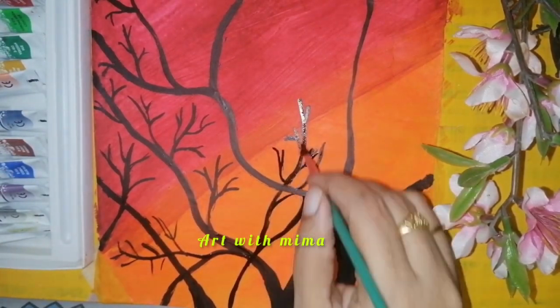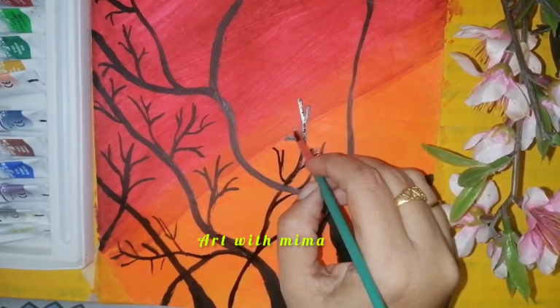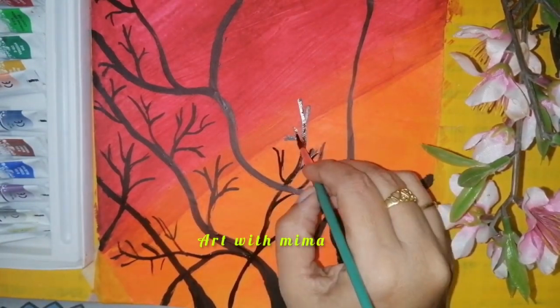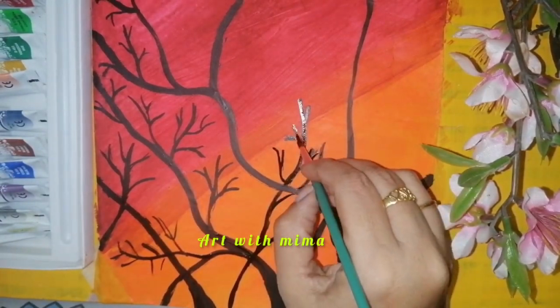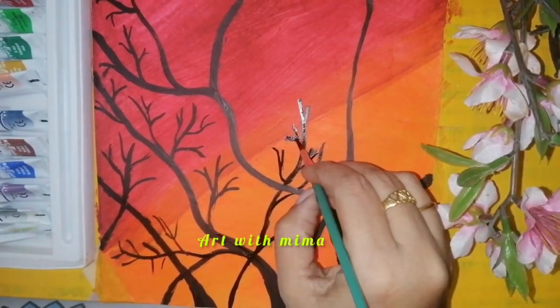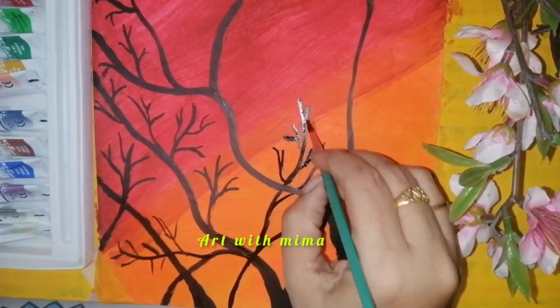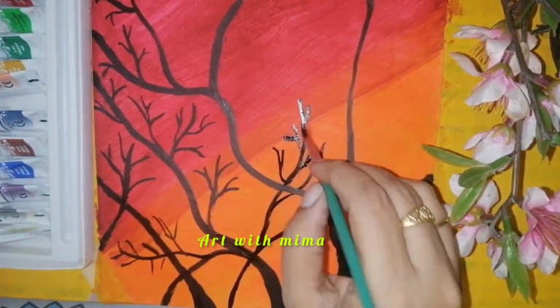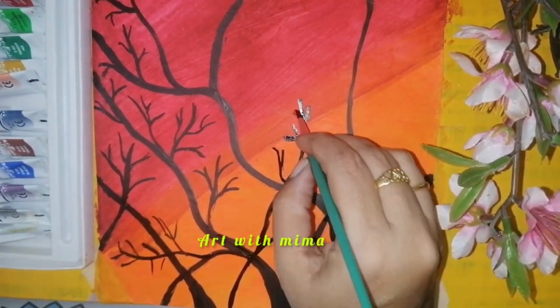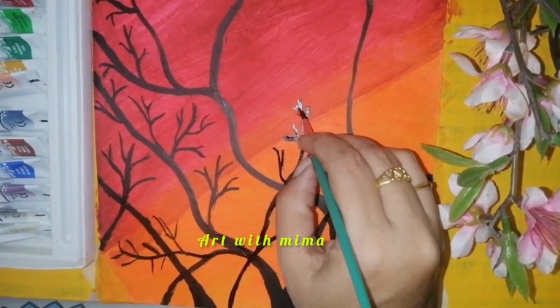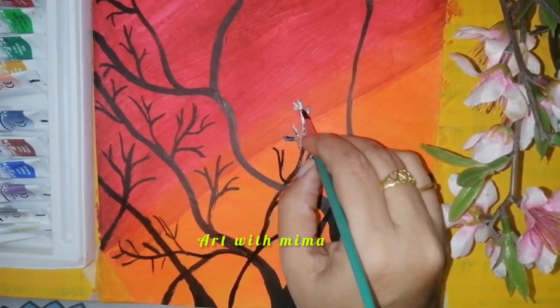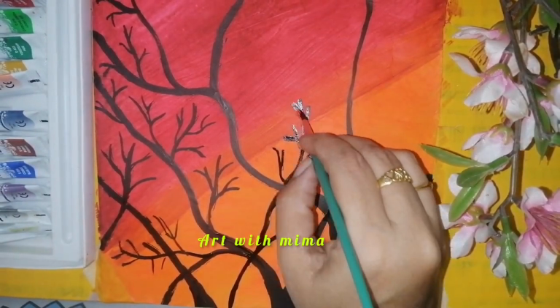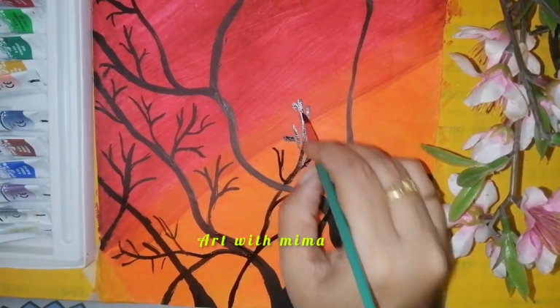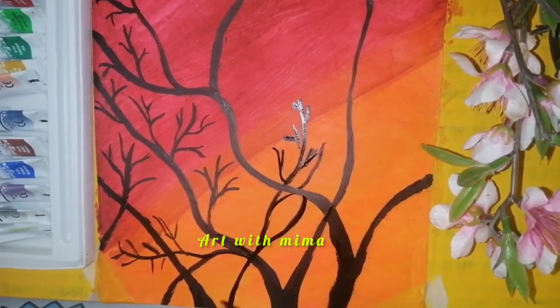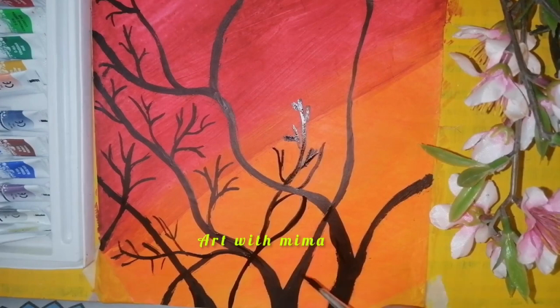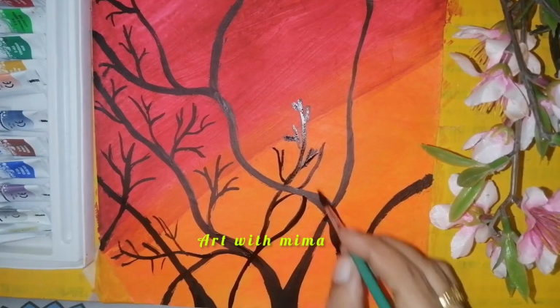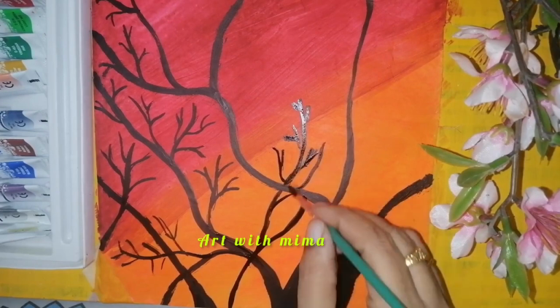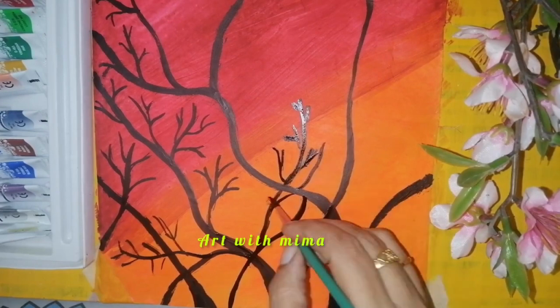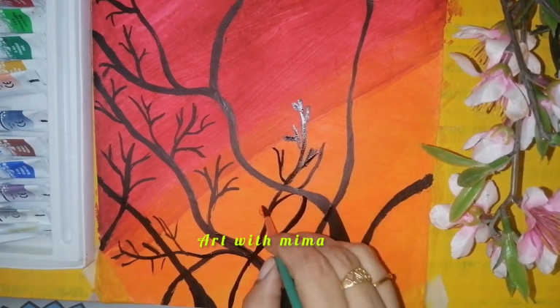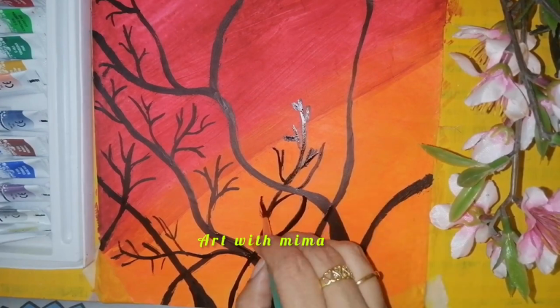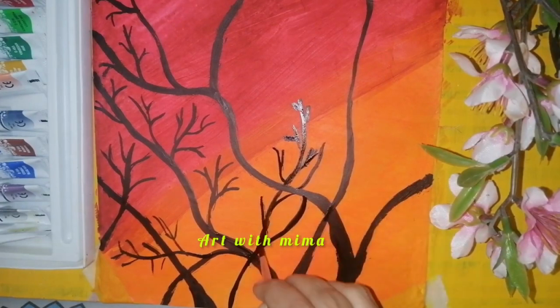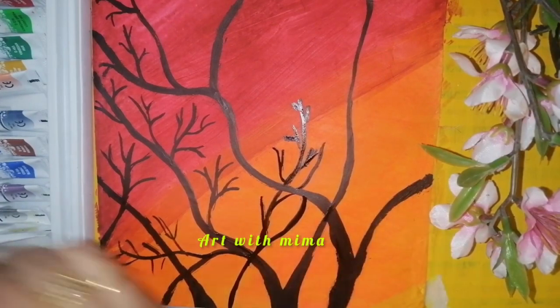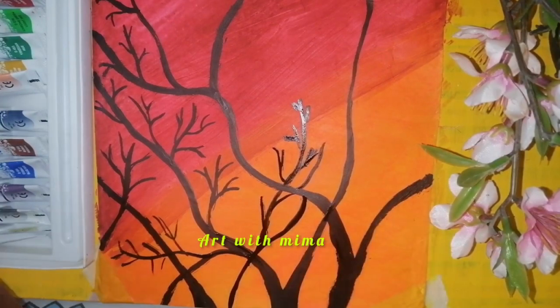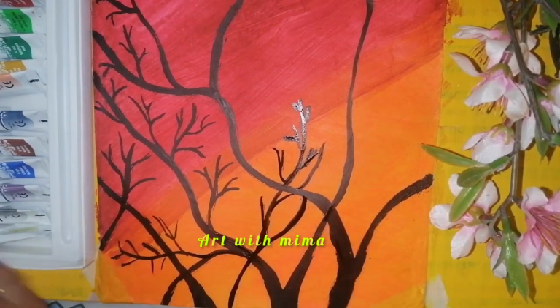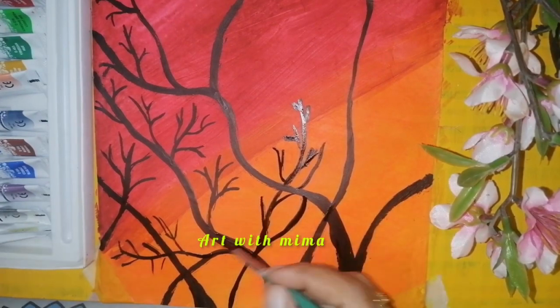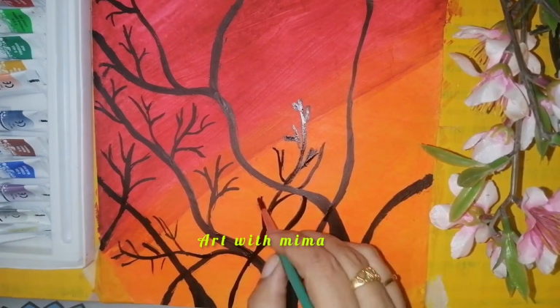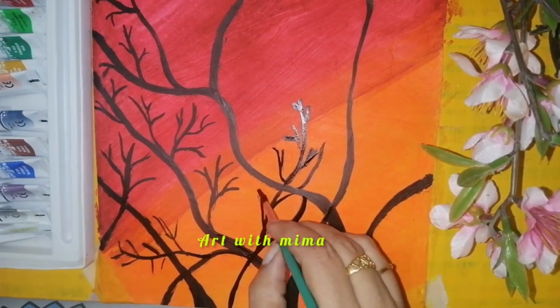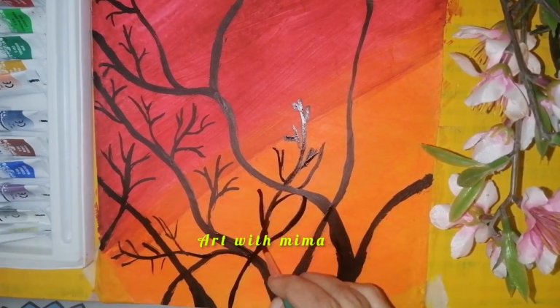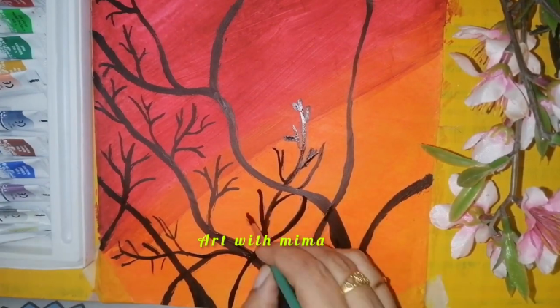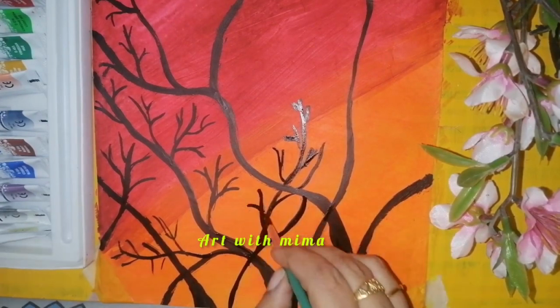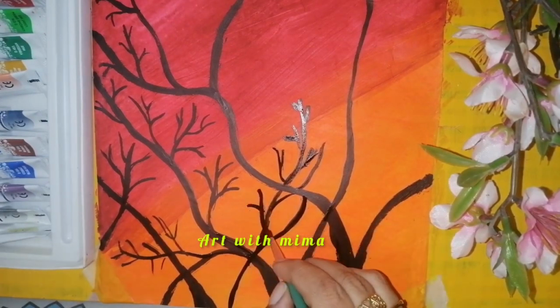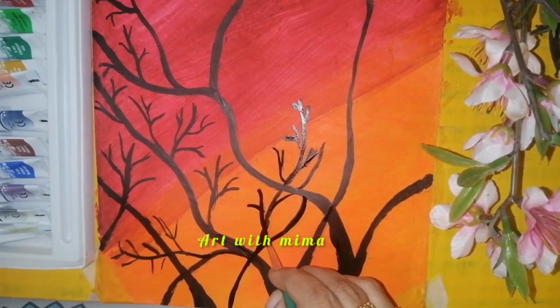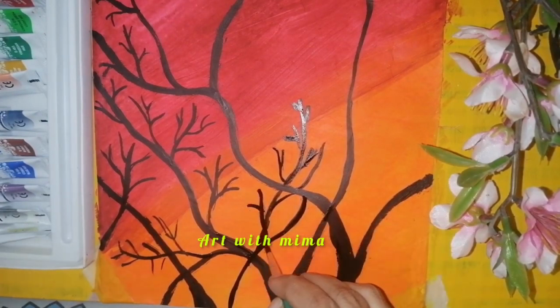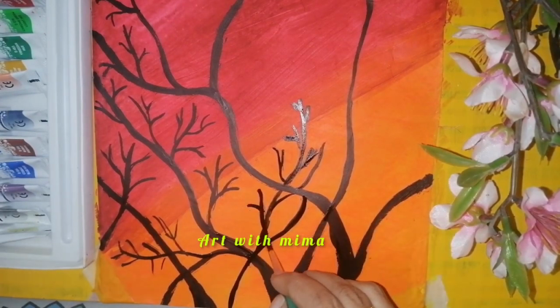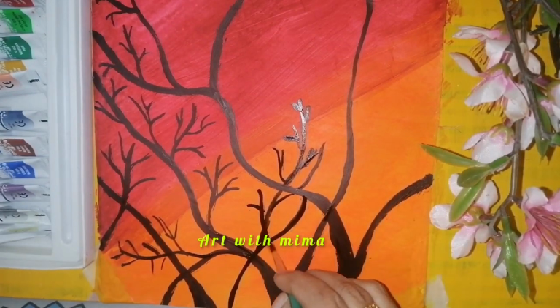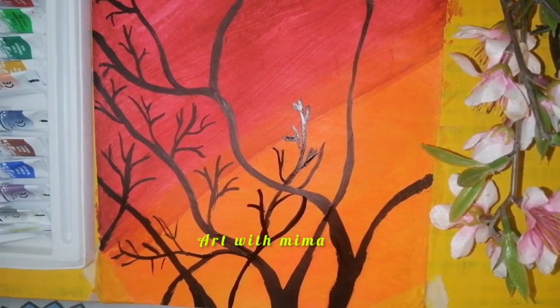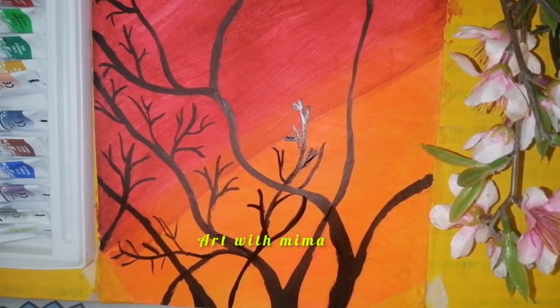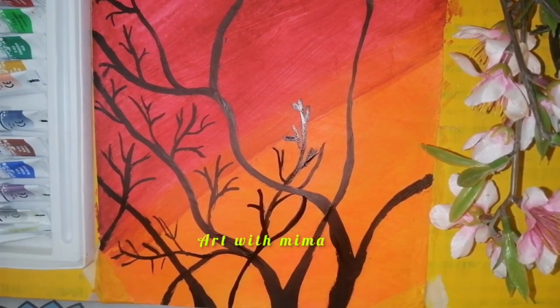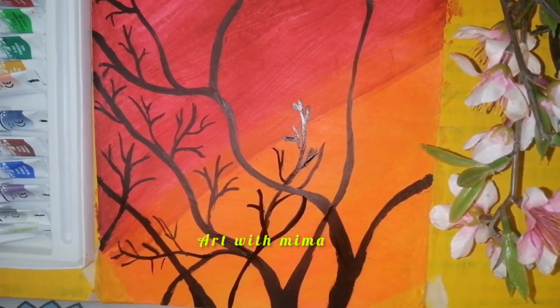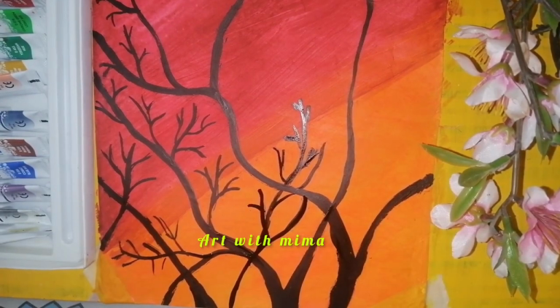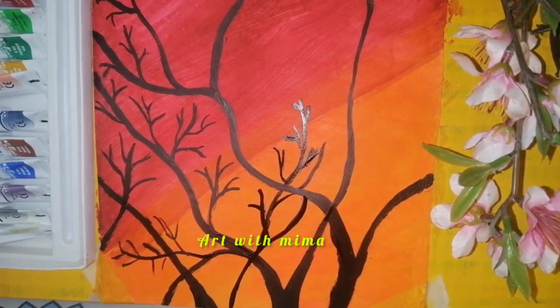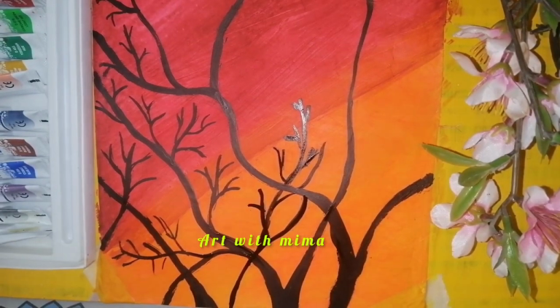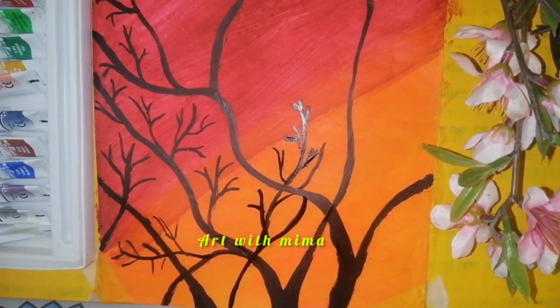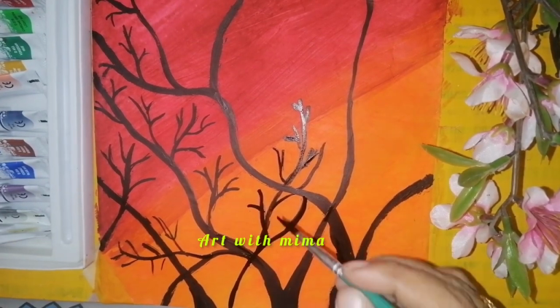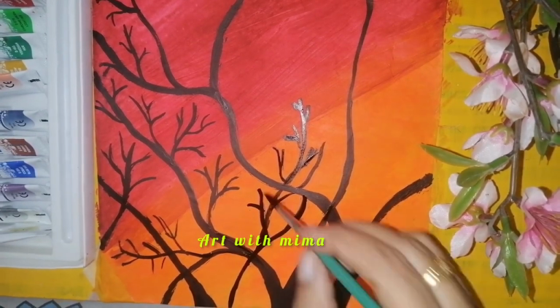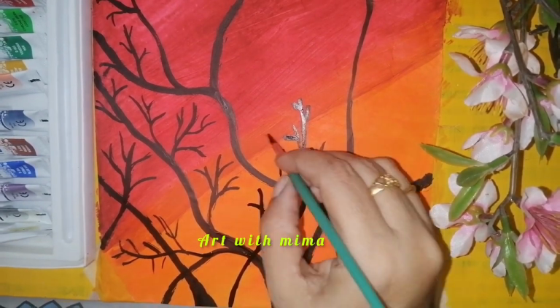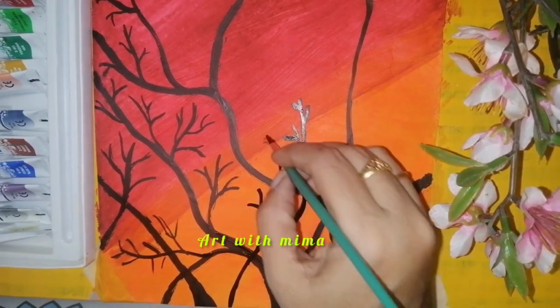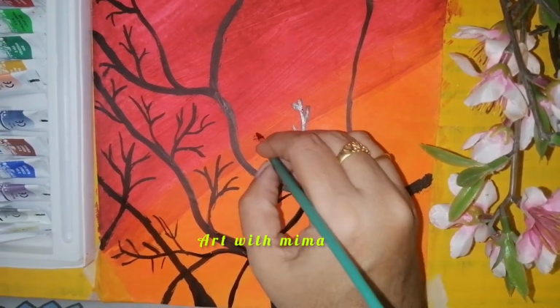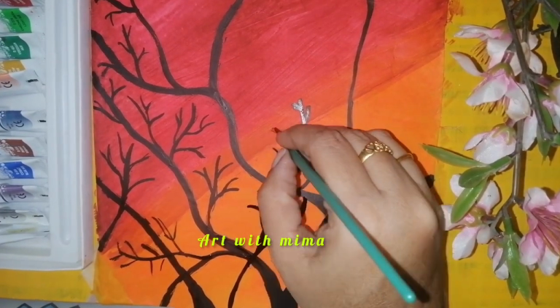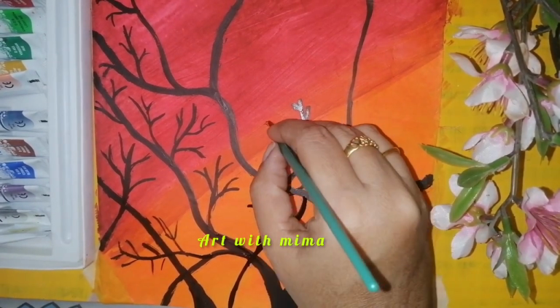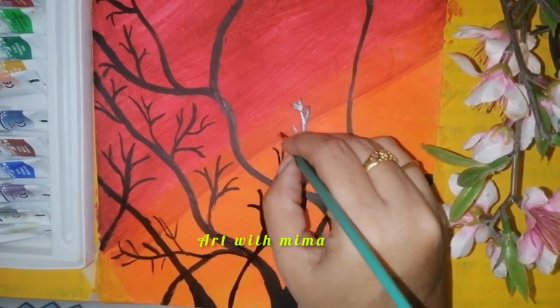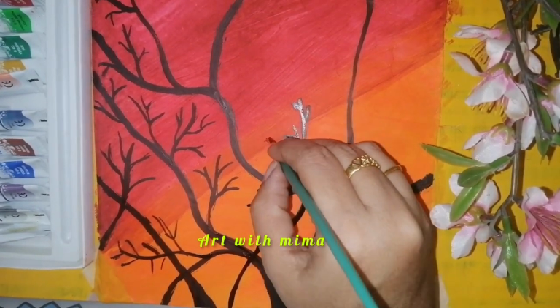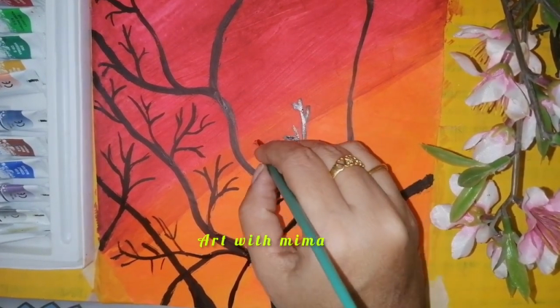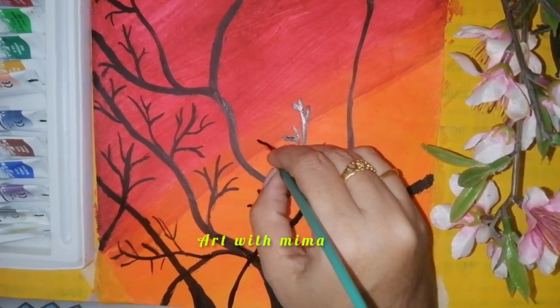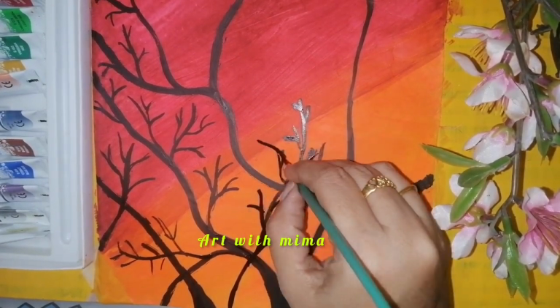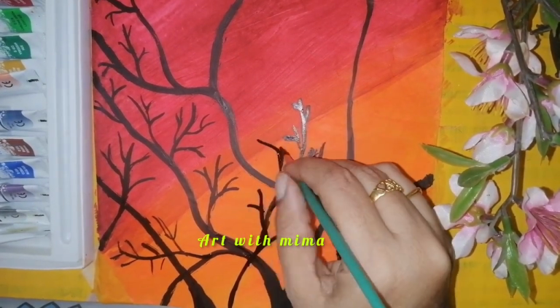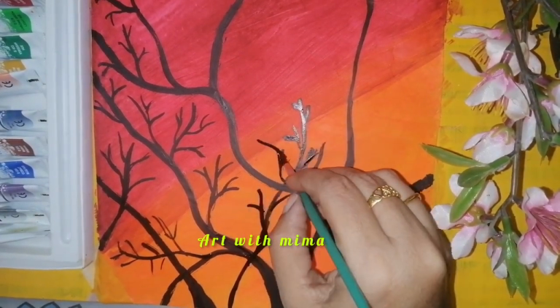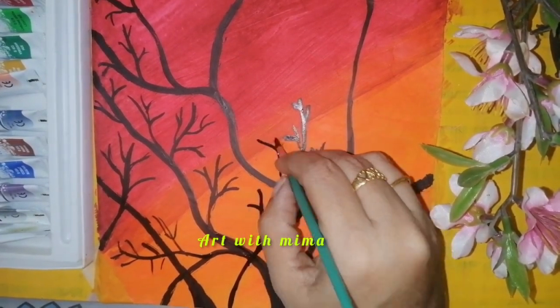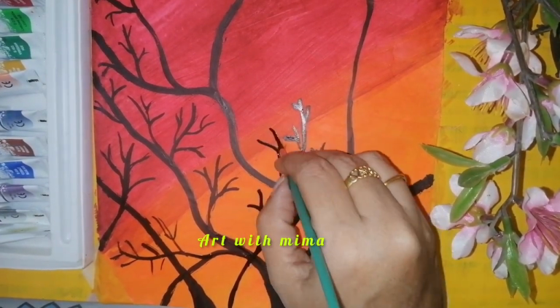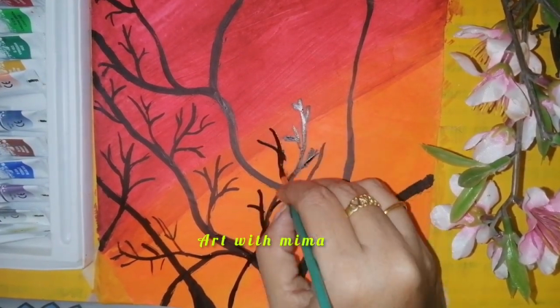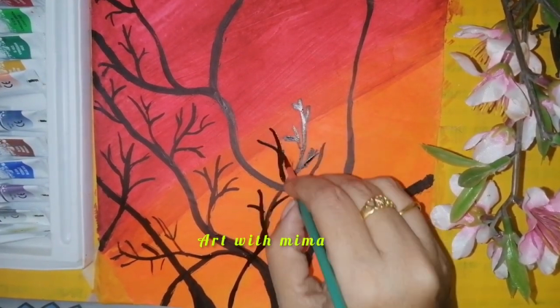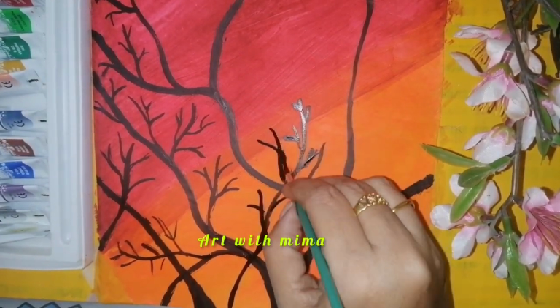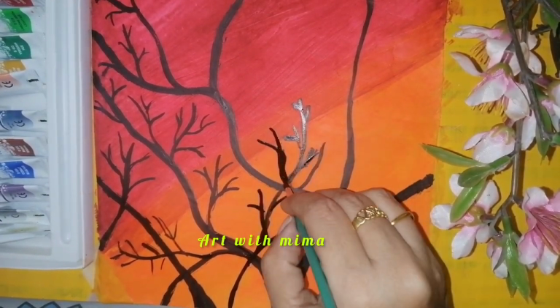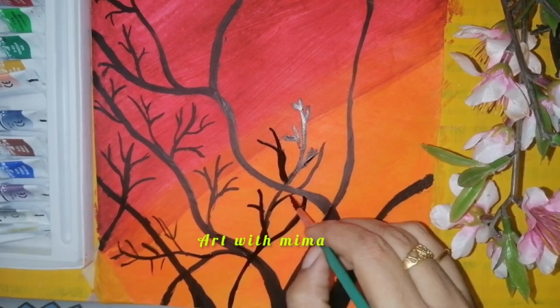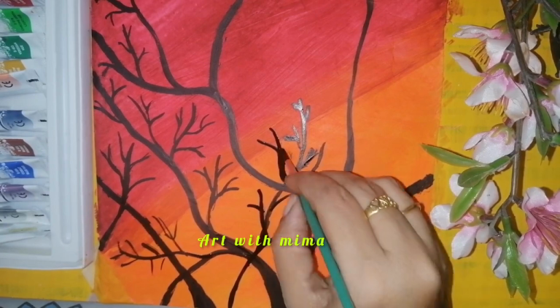You can draw the color and draw the color. That will be great. If you want to use the artist, you can use the canvas.